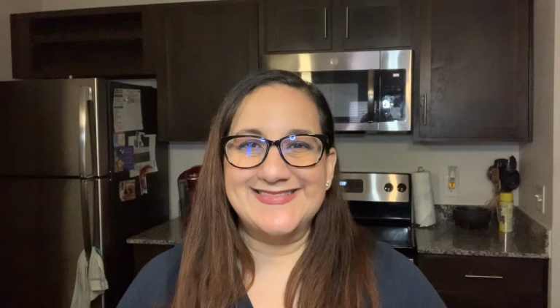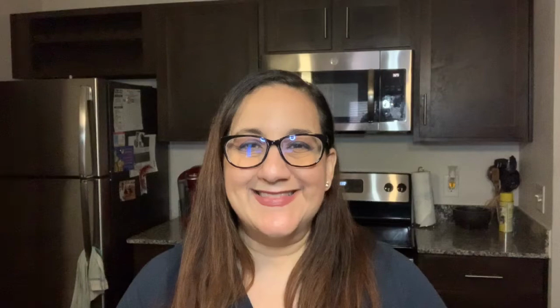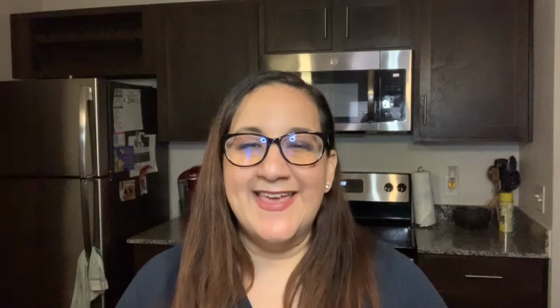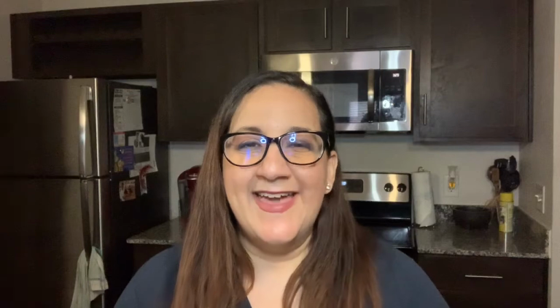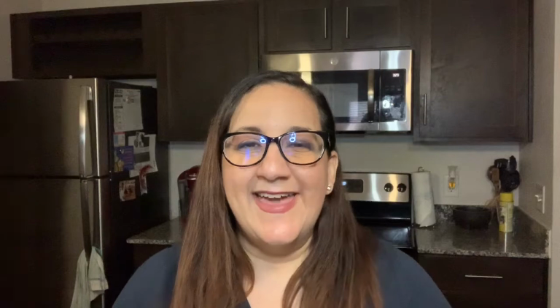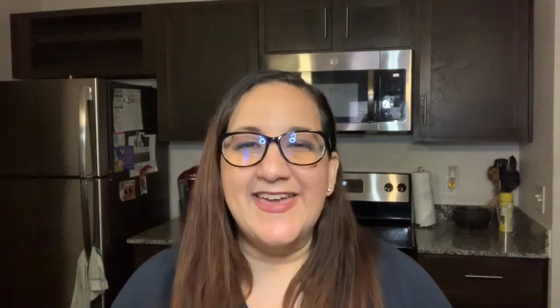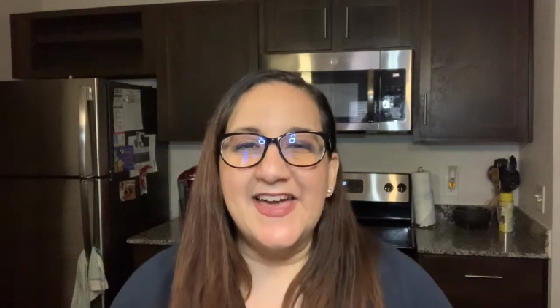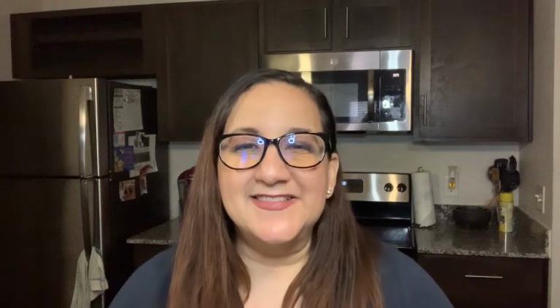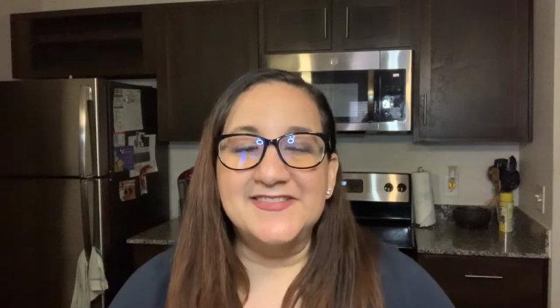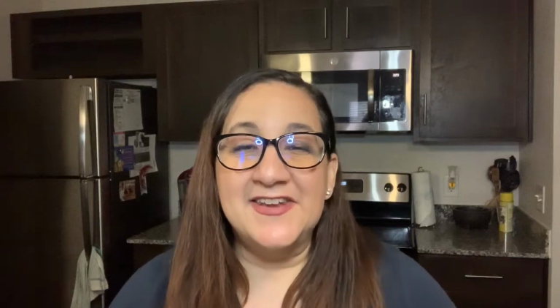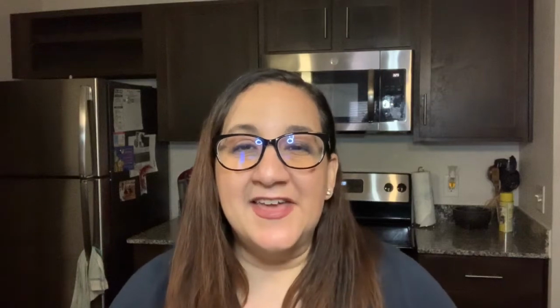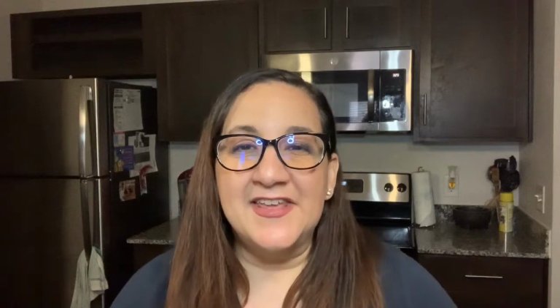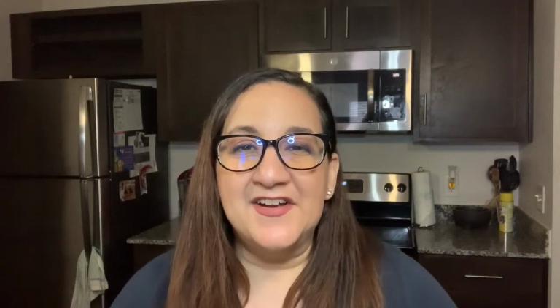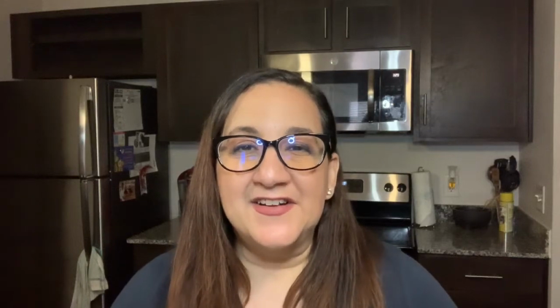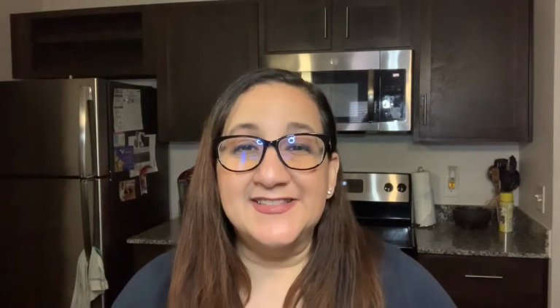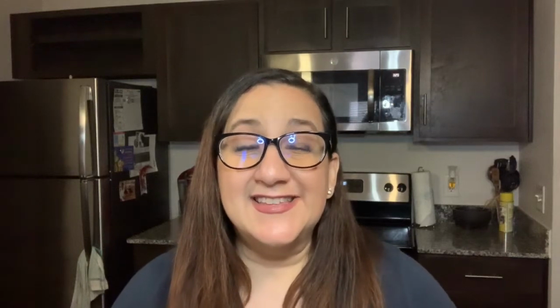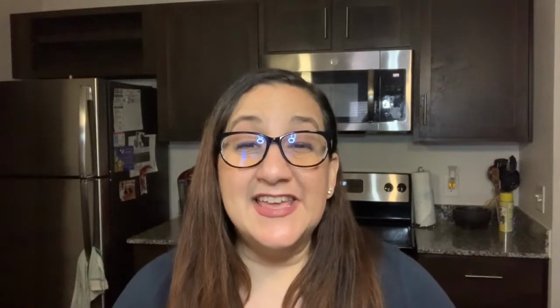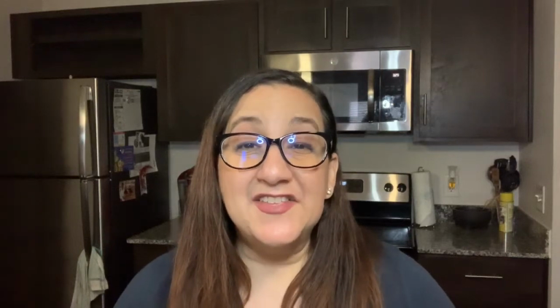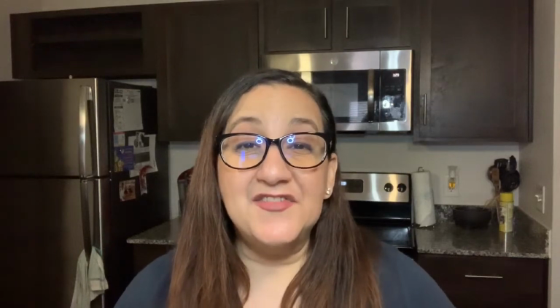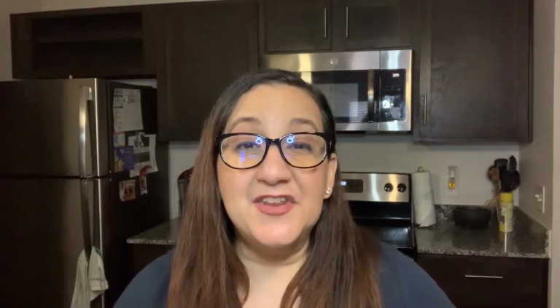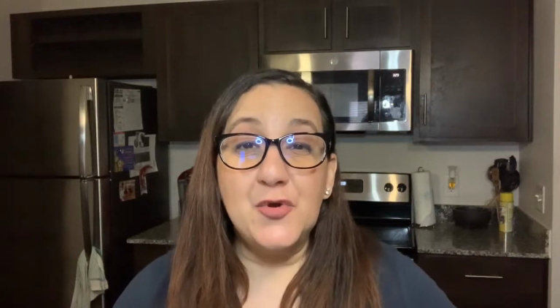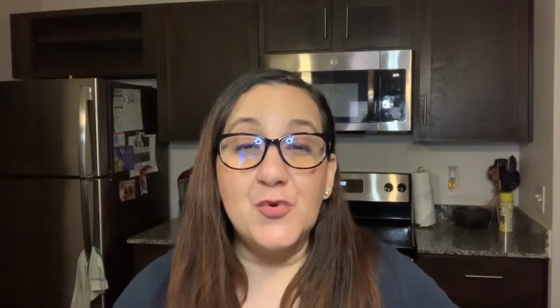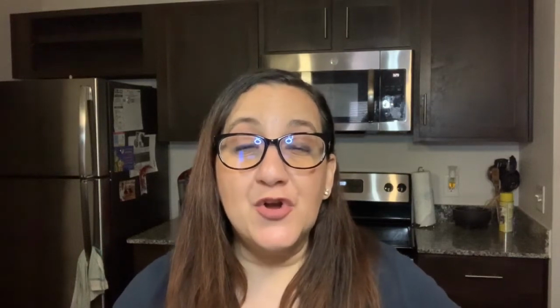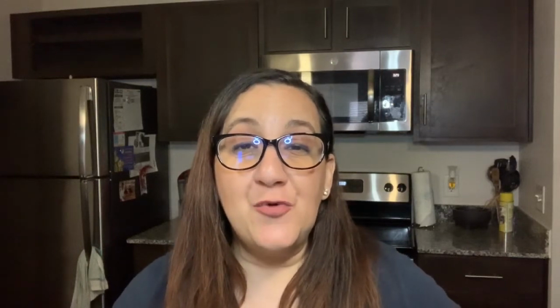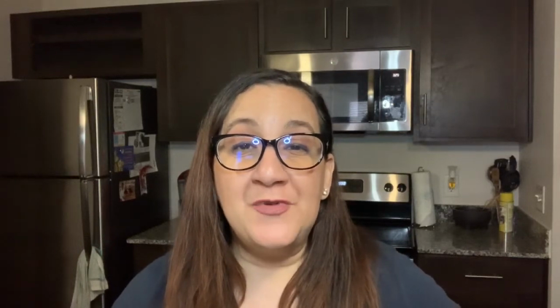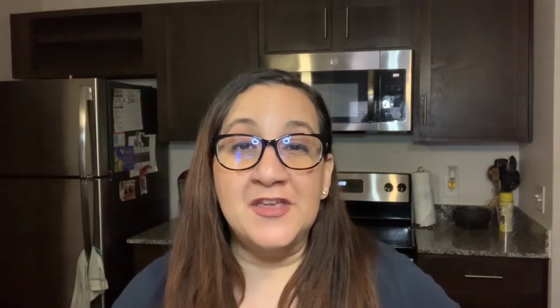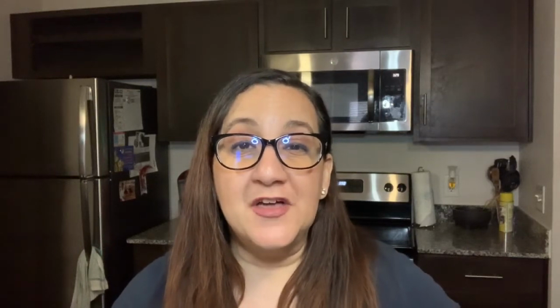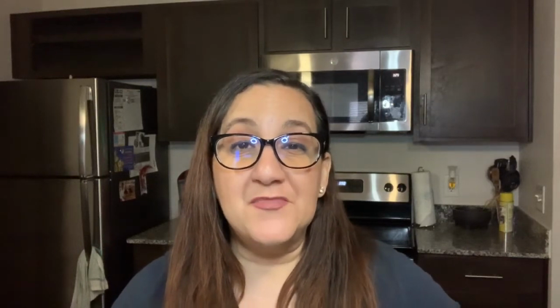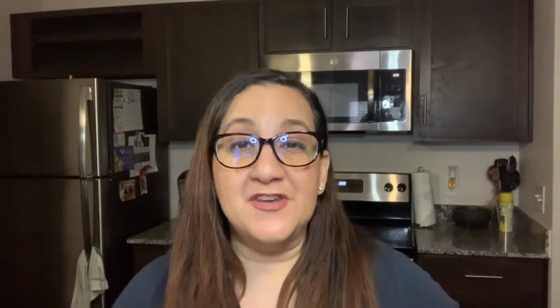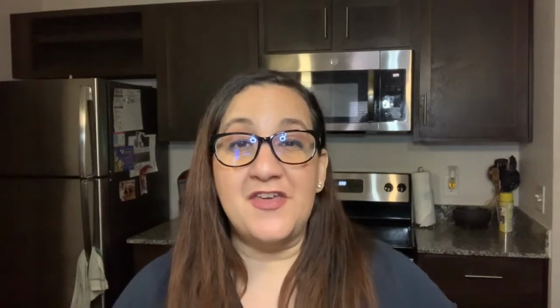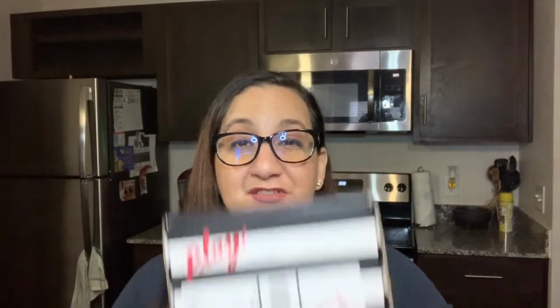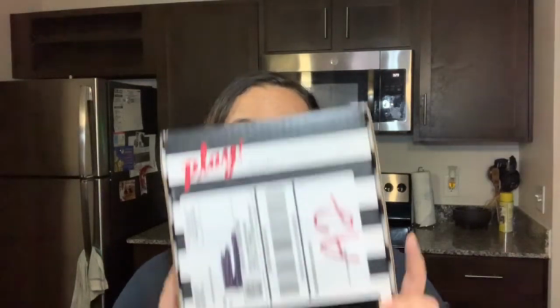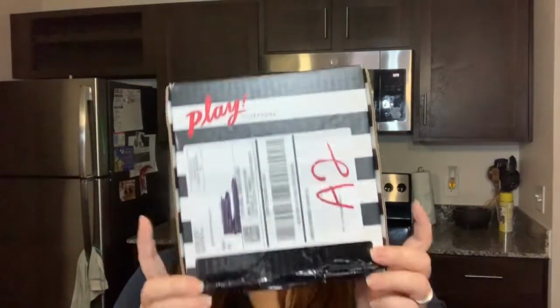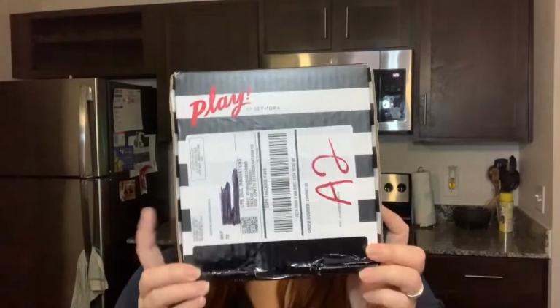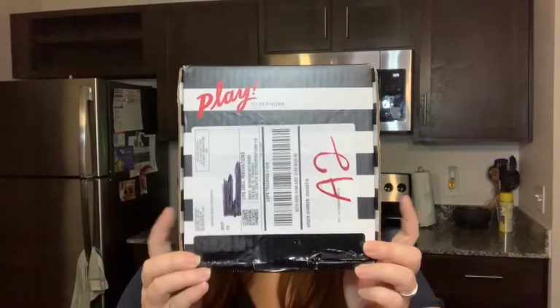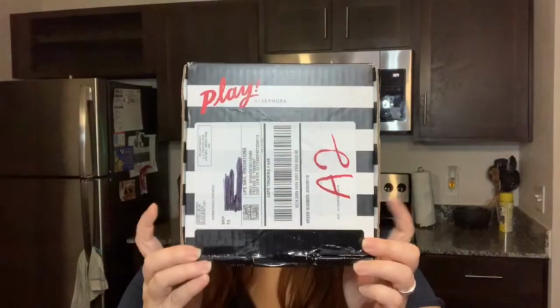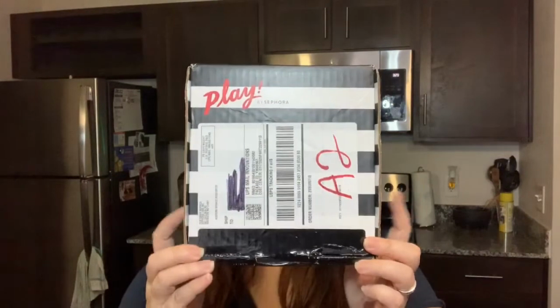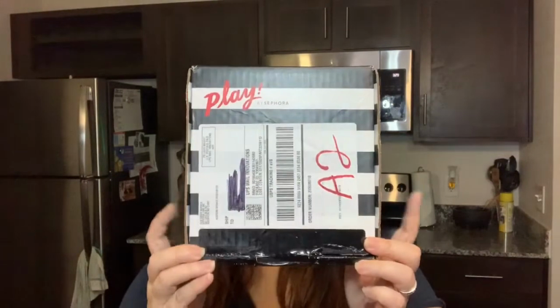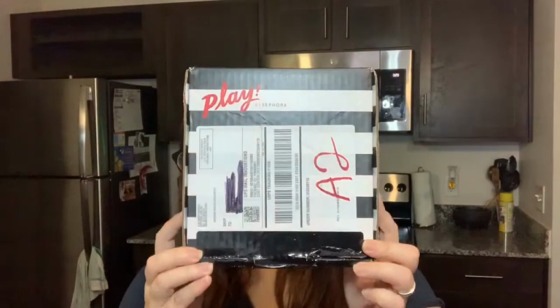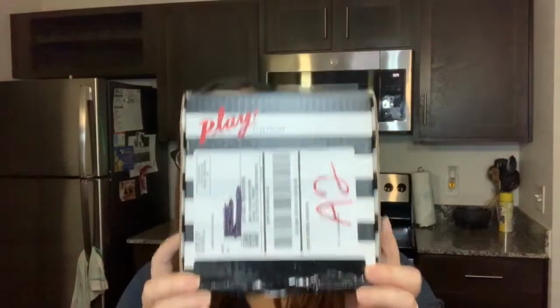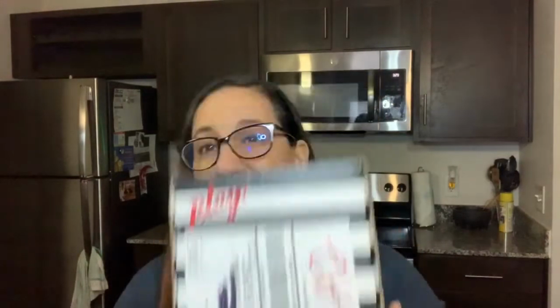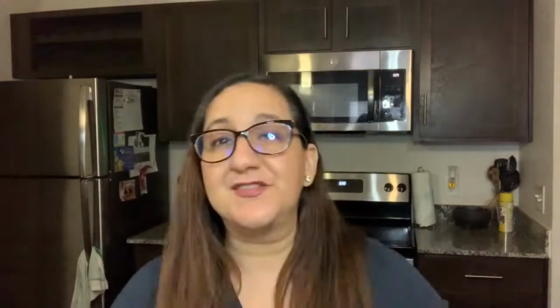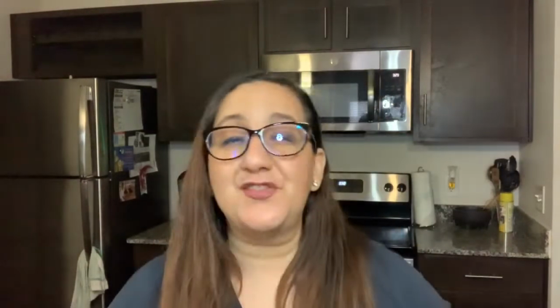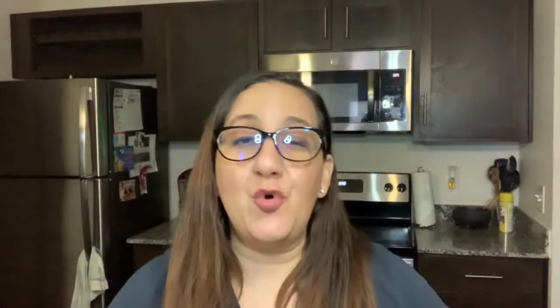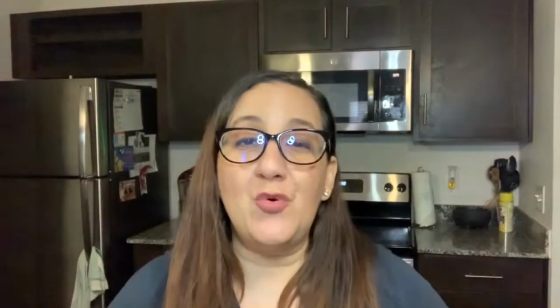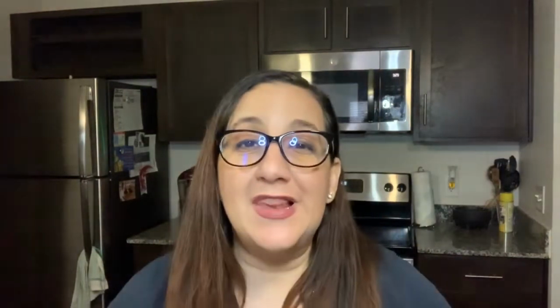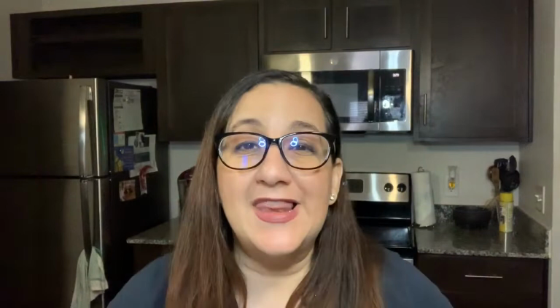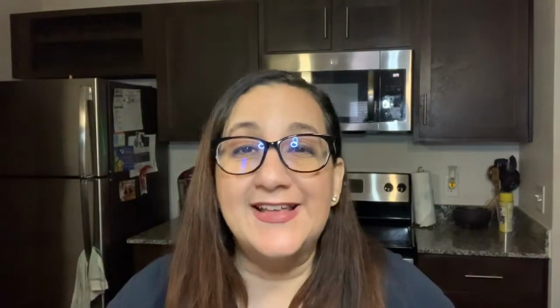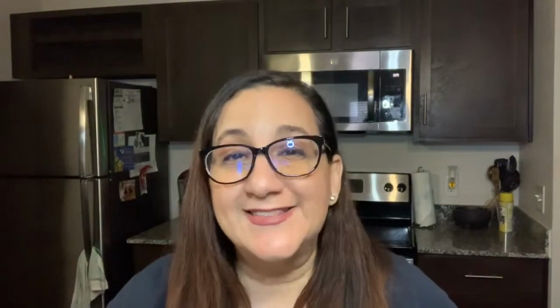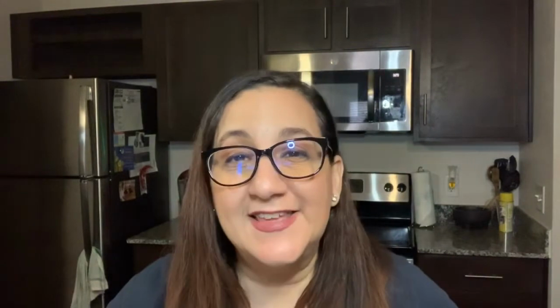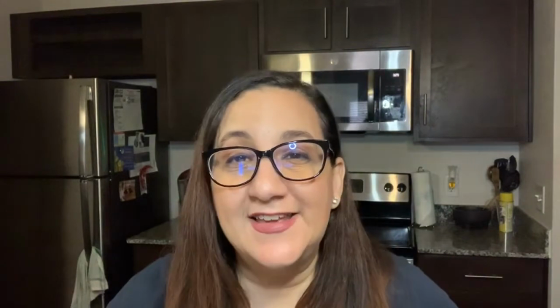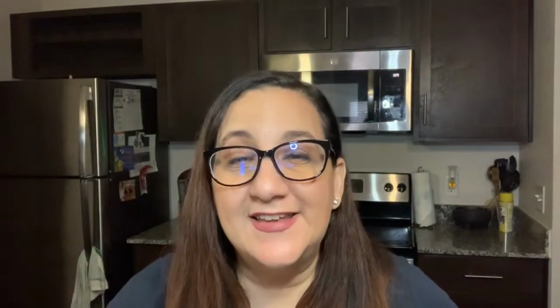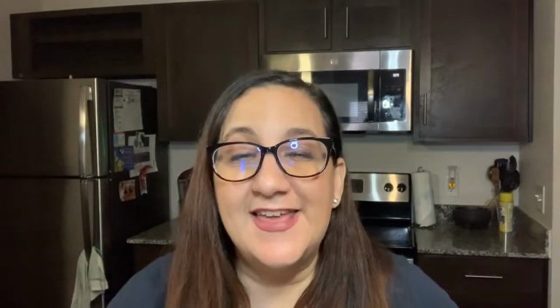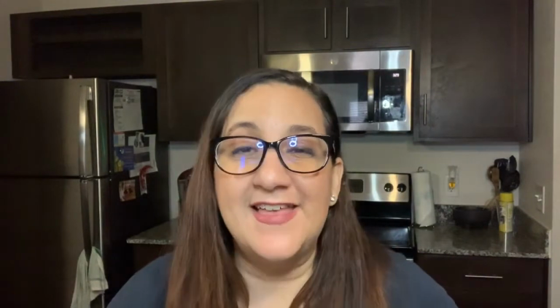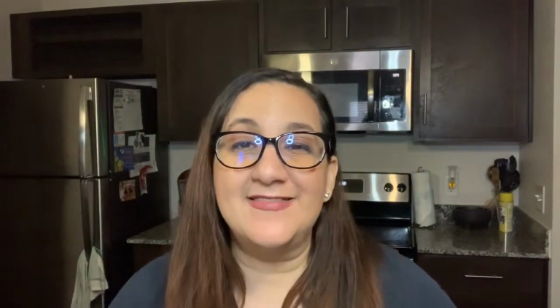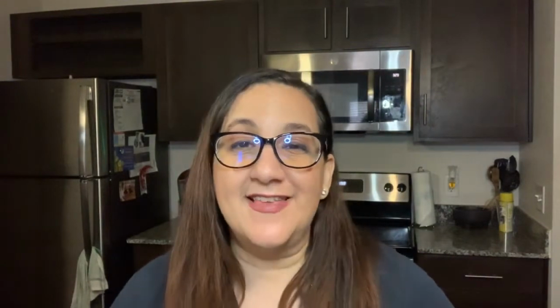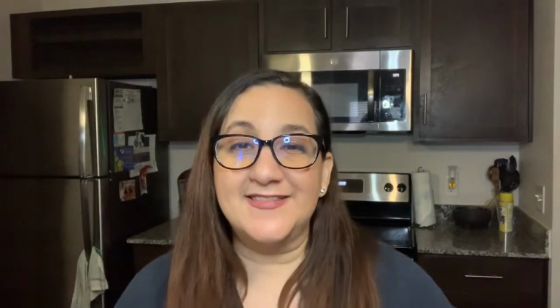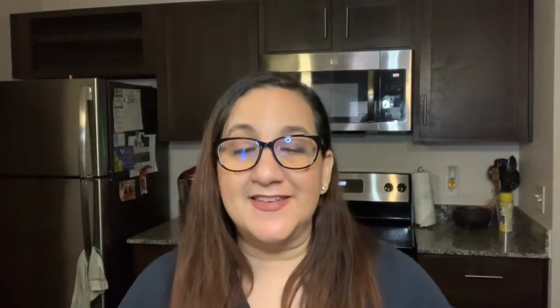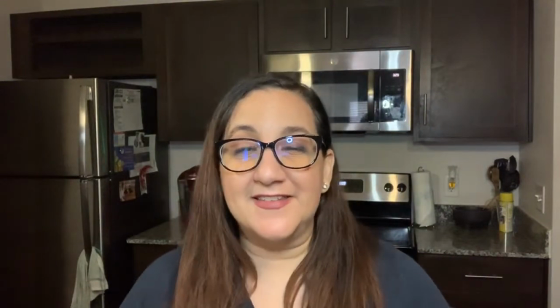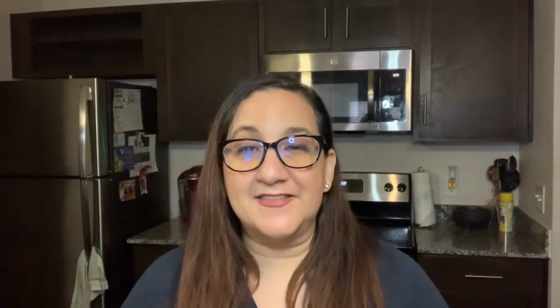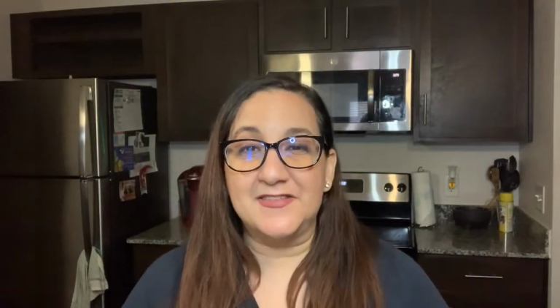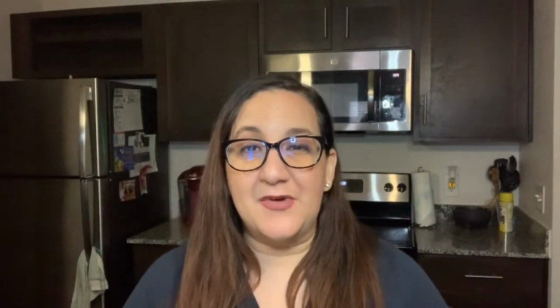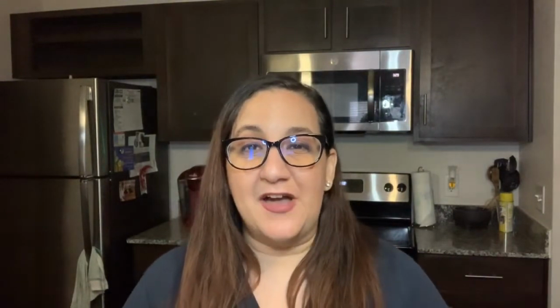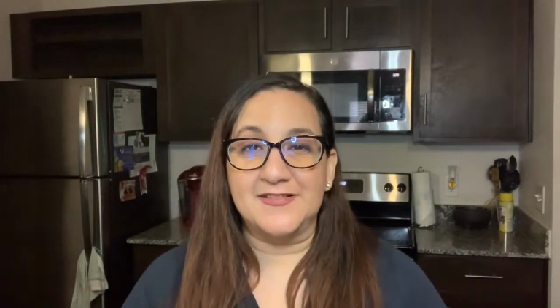Hey guys, Lynette here, and in today's video we're opening up another Sephora Play, so let's get in and let's get into the box.